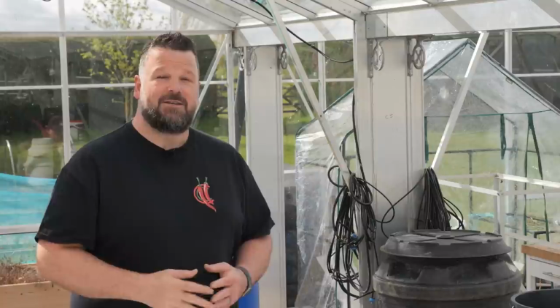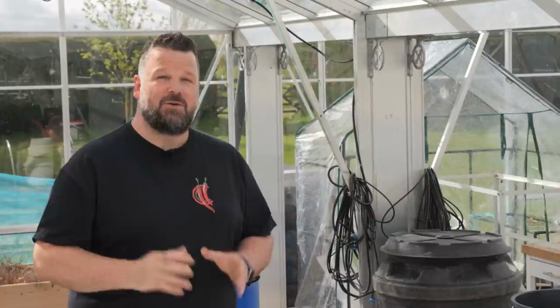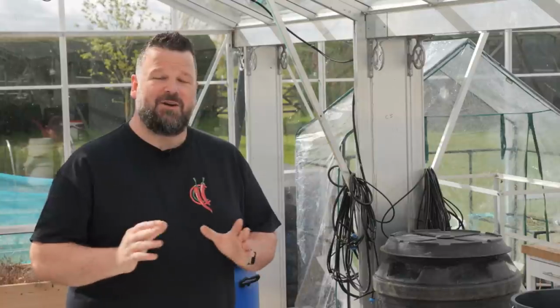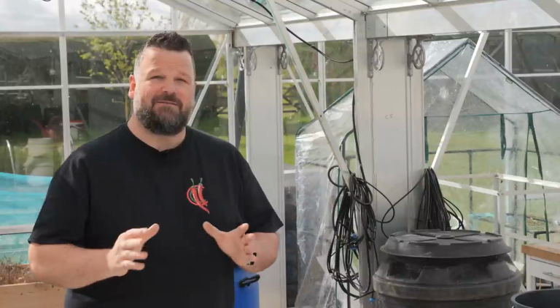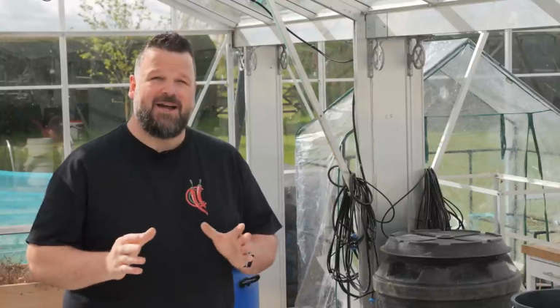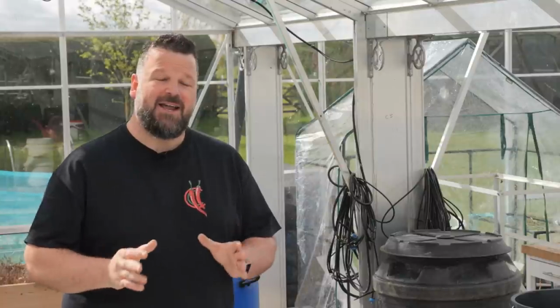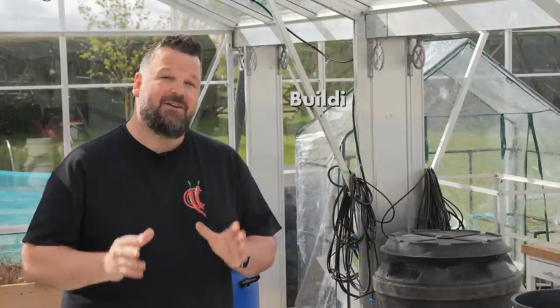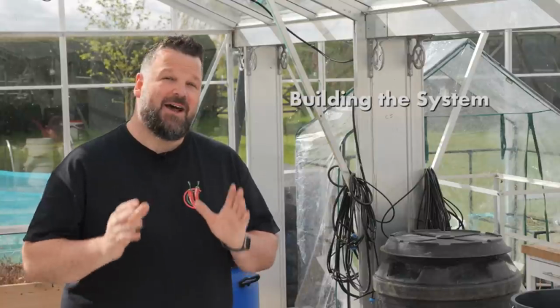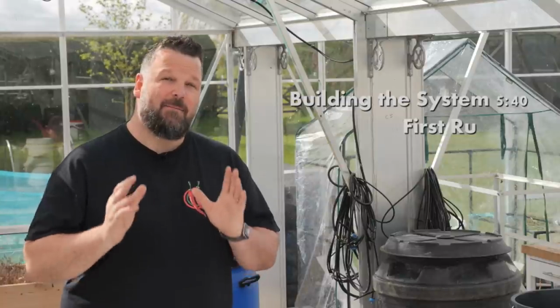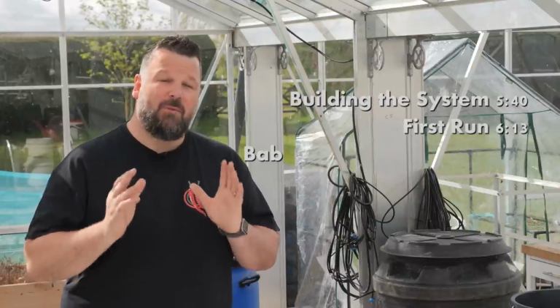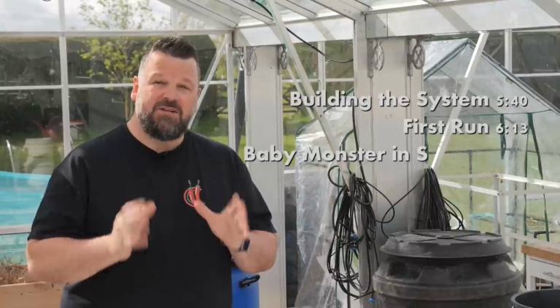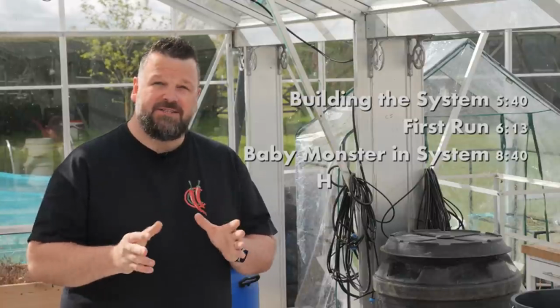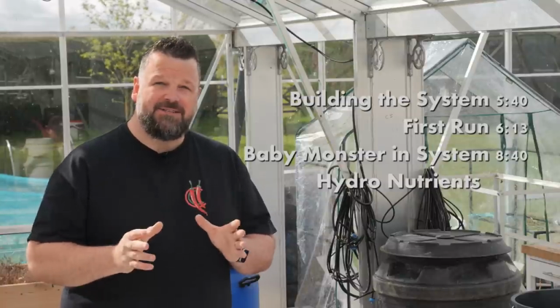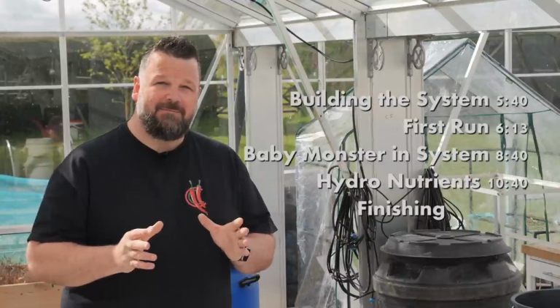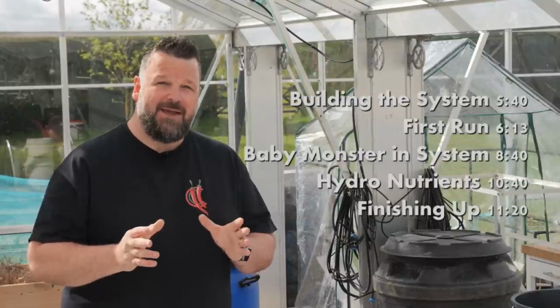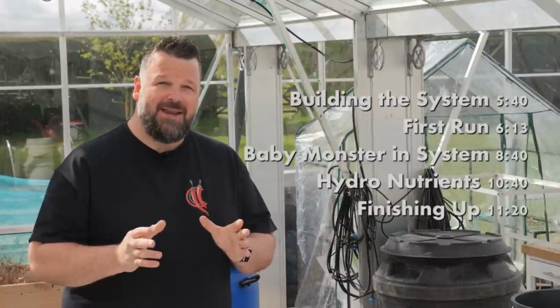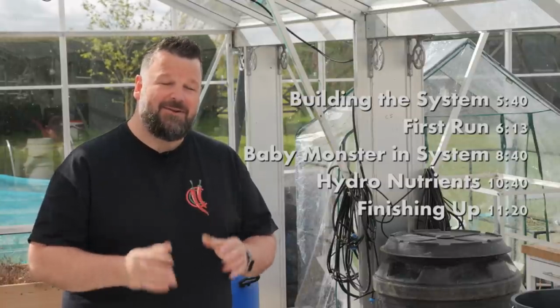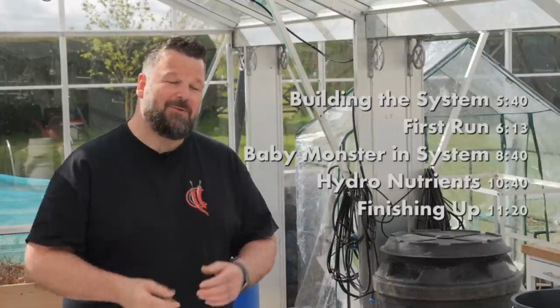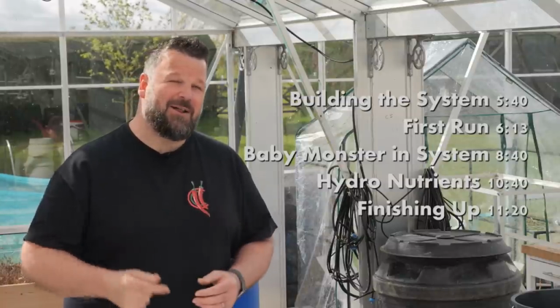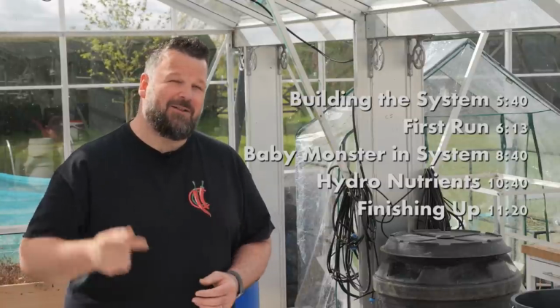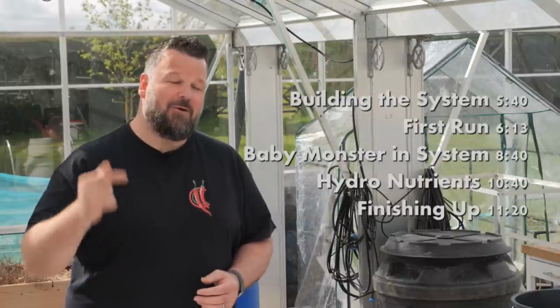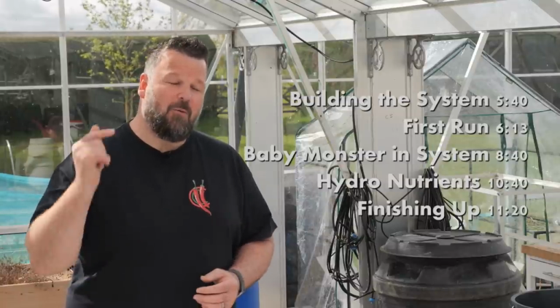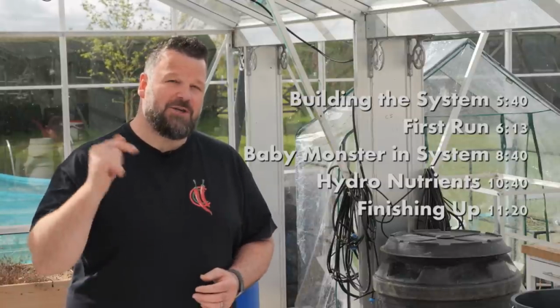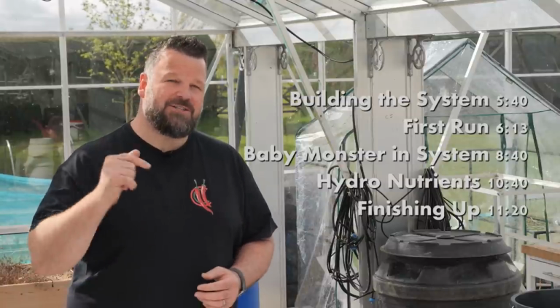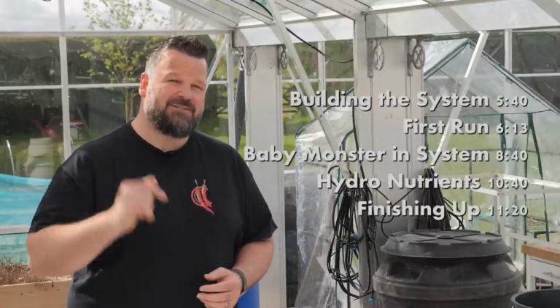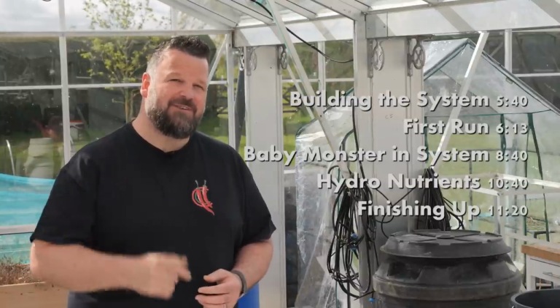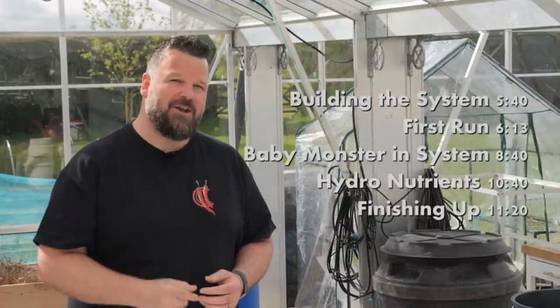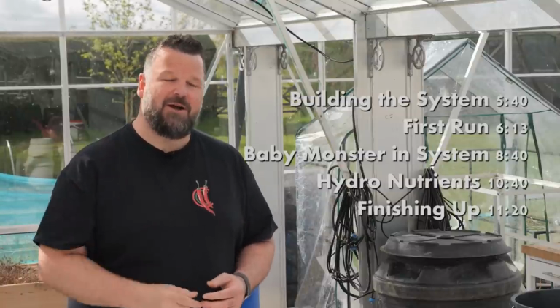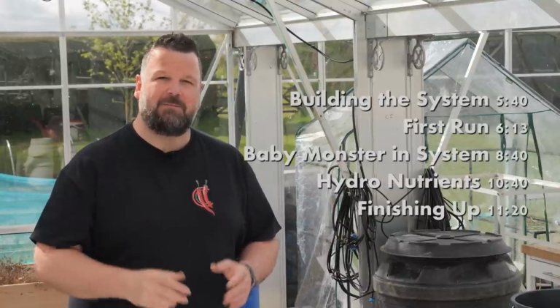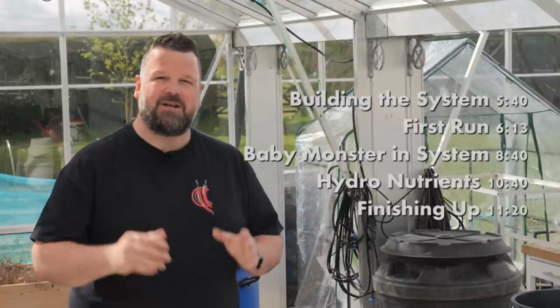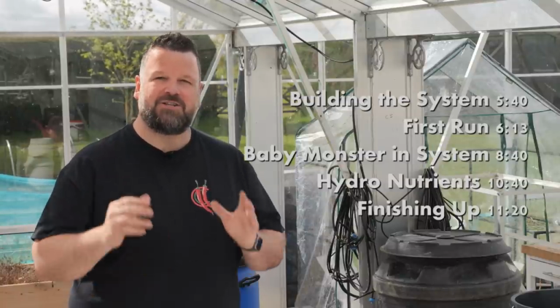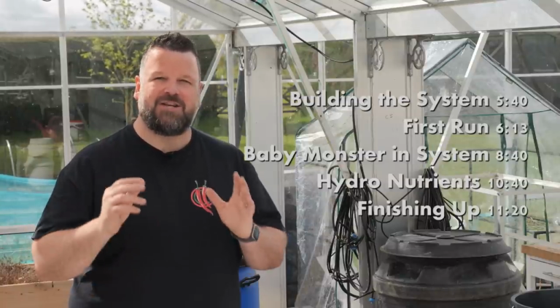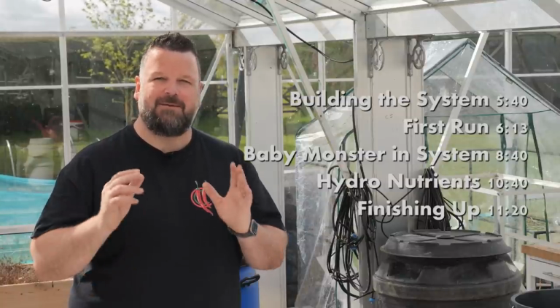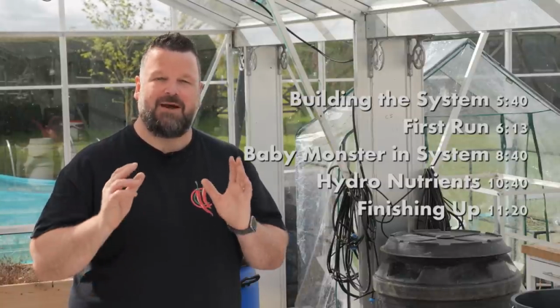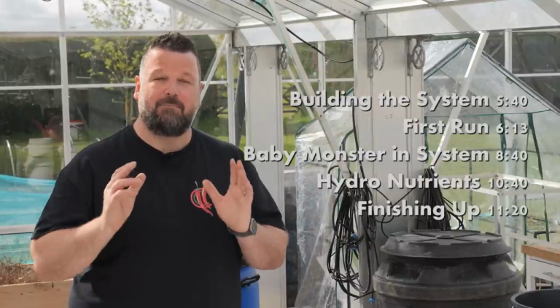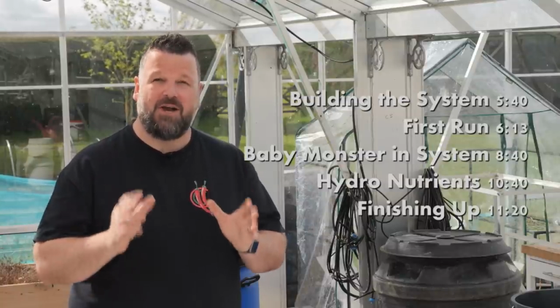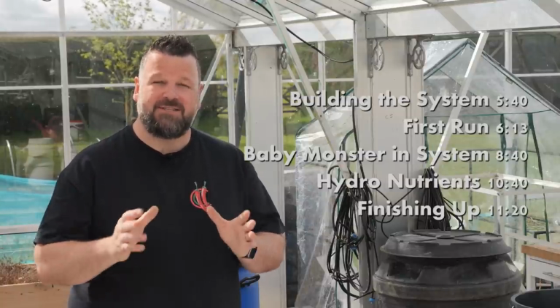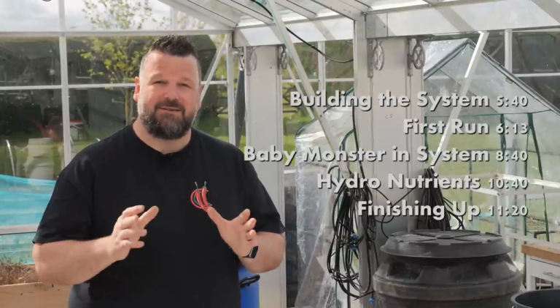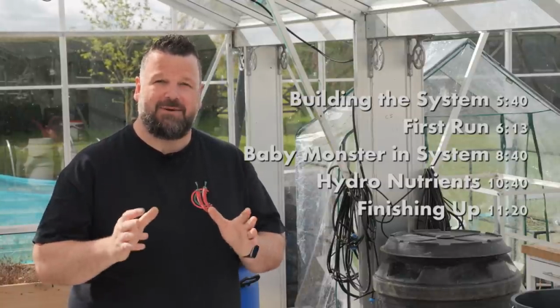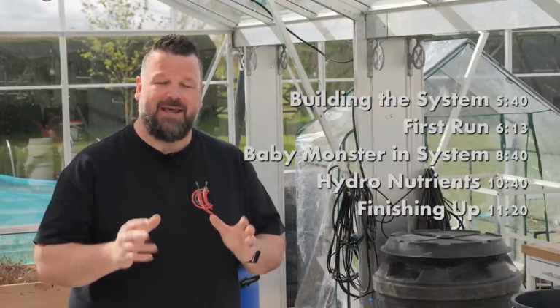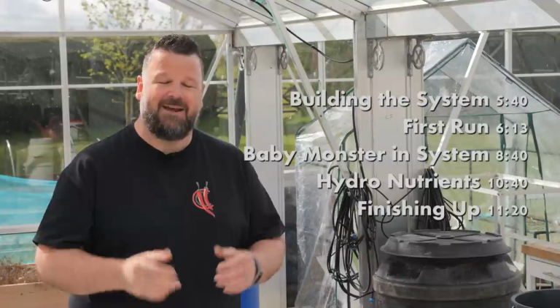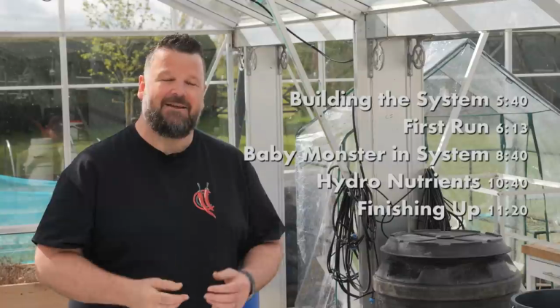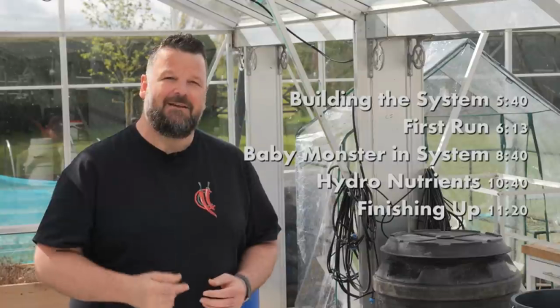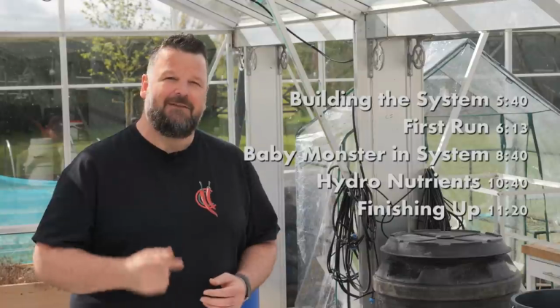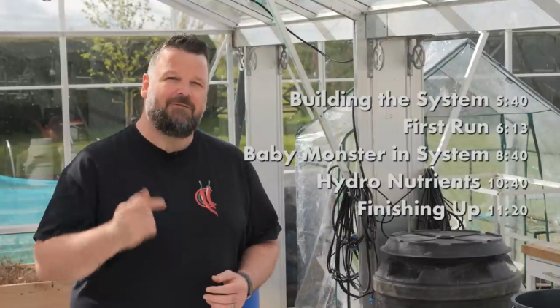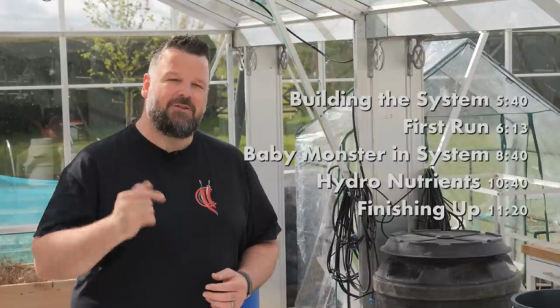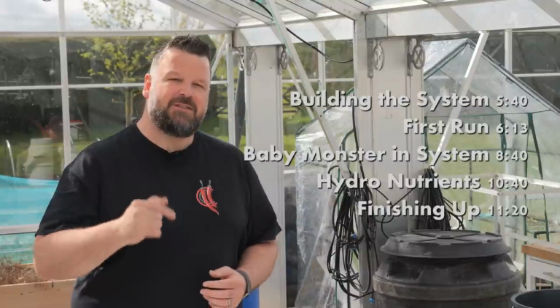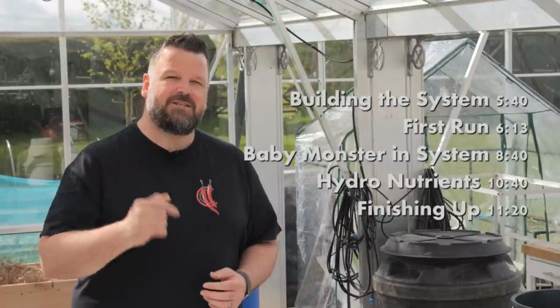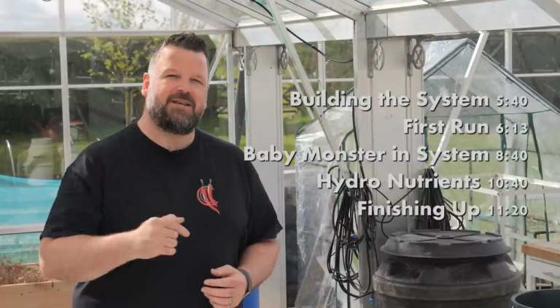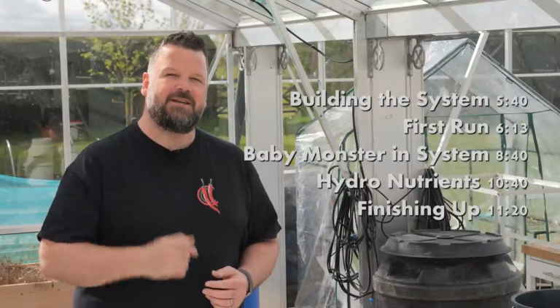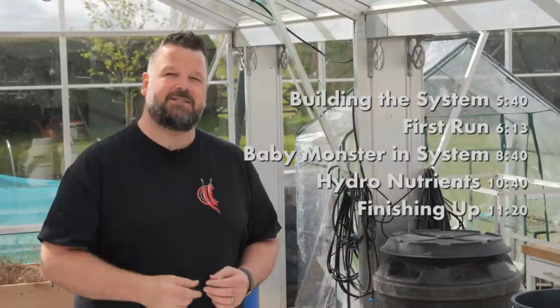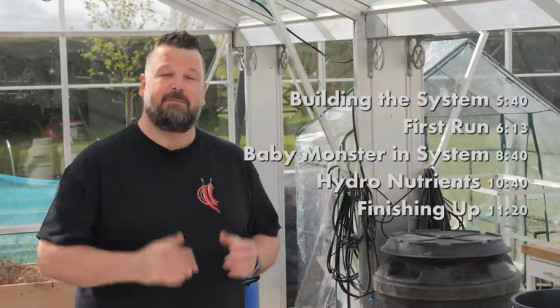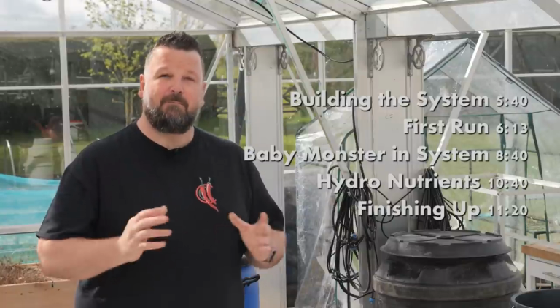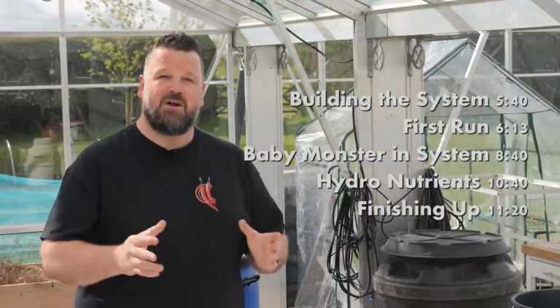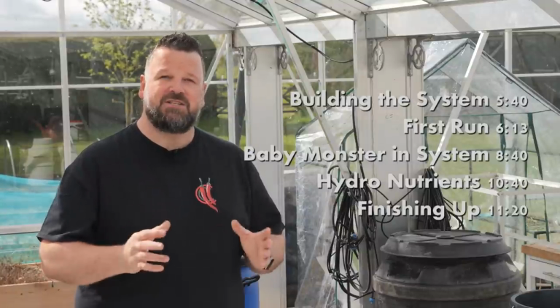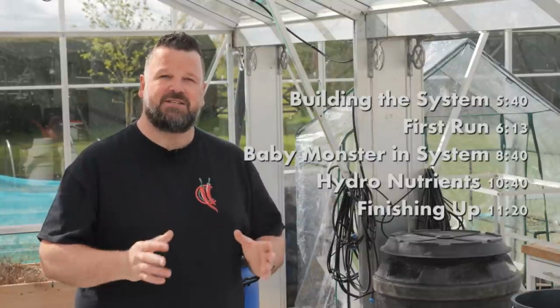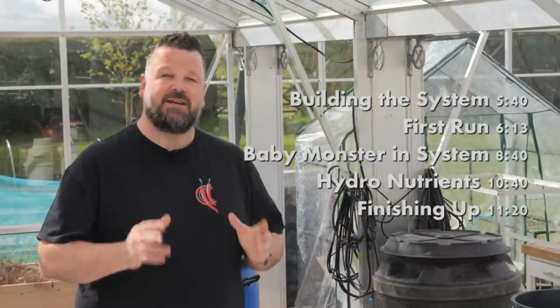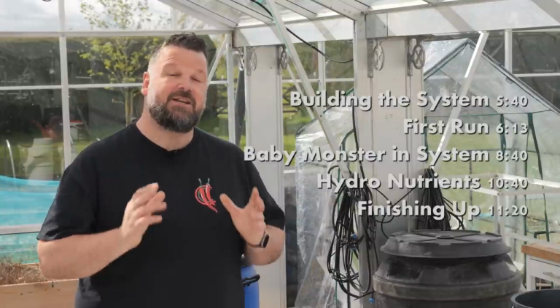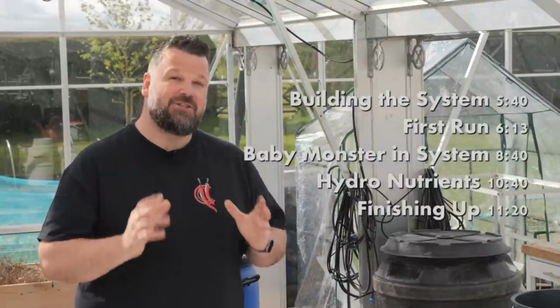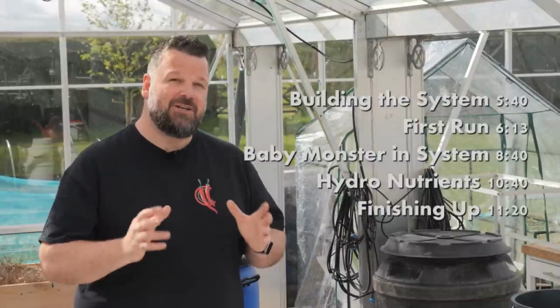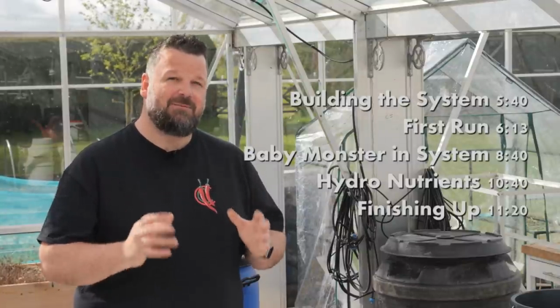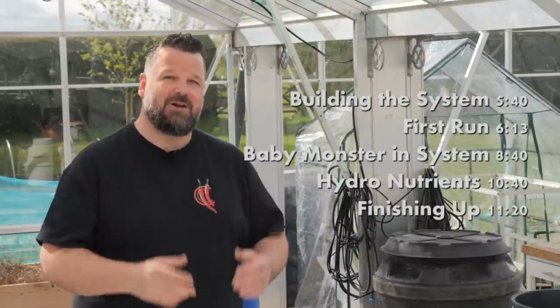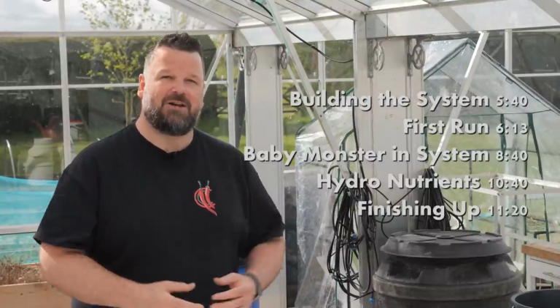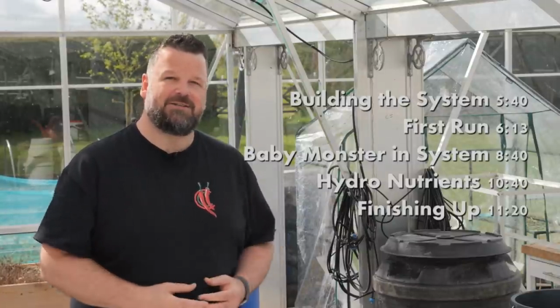Do you want to find out how monsters are made? Watch this video. I'm going to share my master plan for this year's monster chili plant.